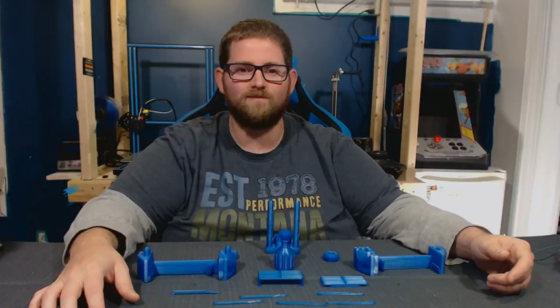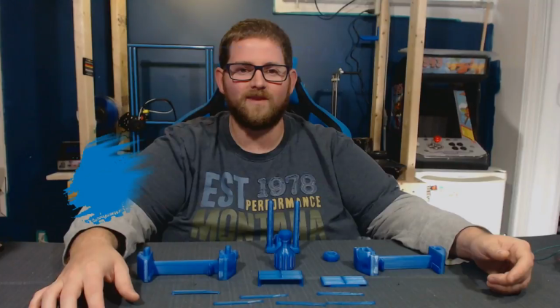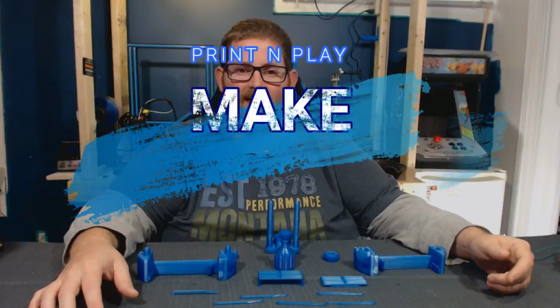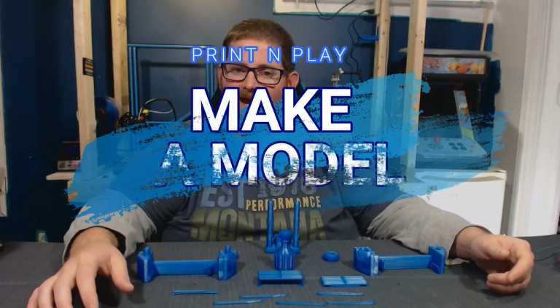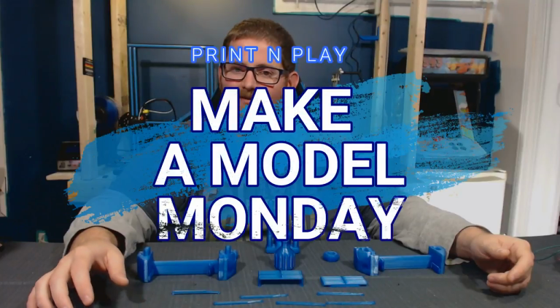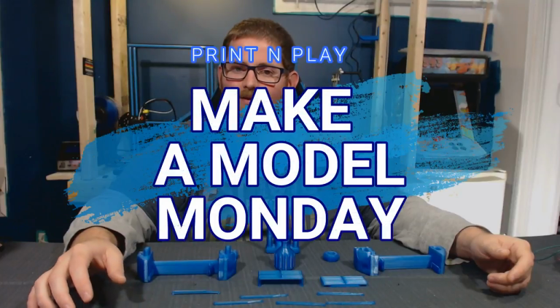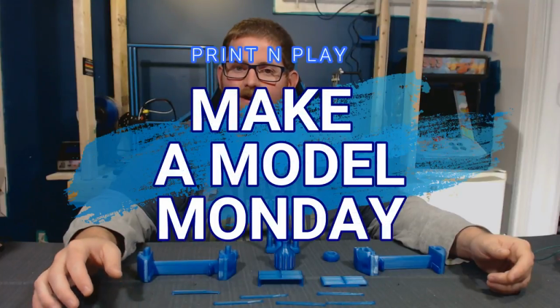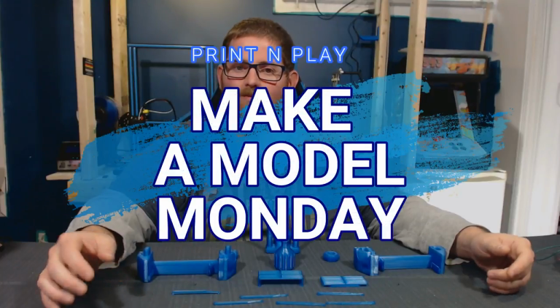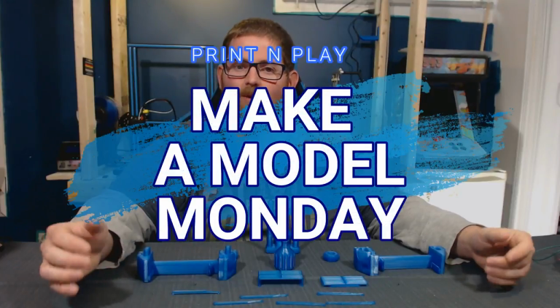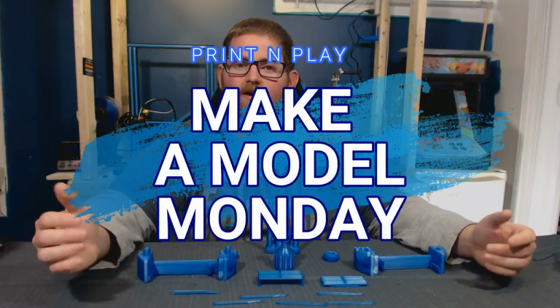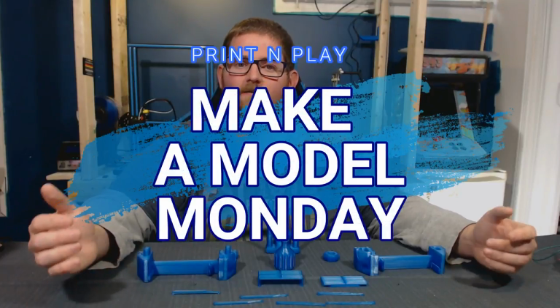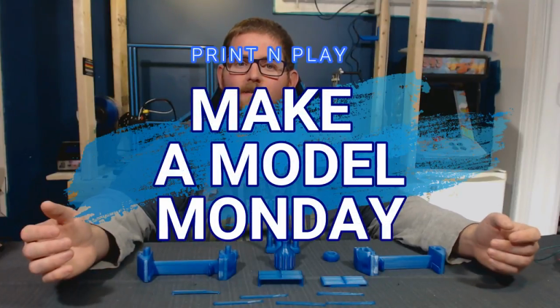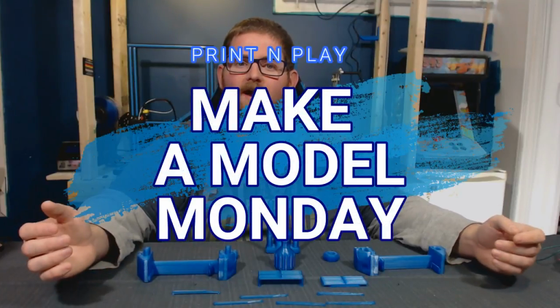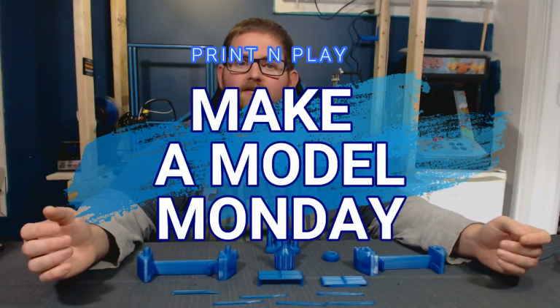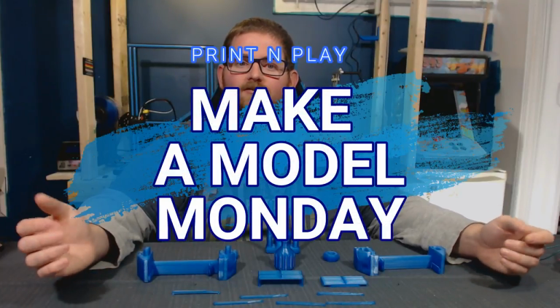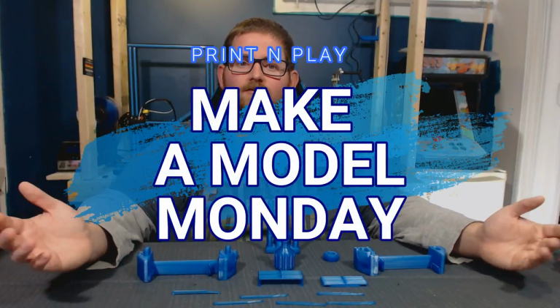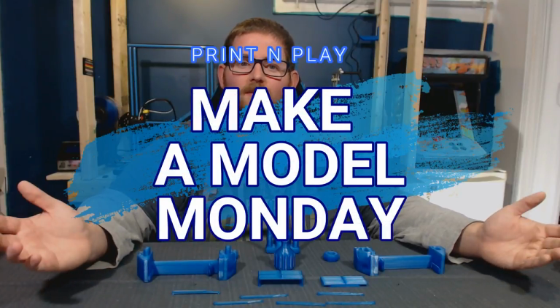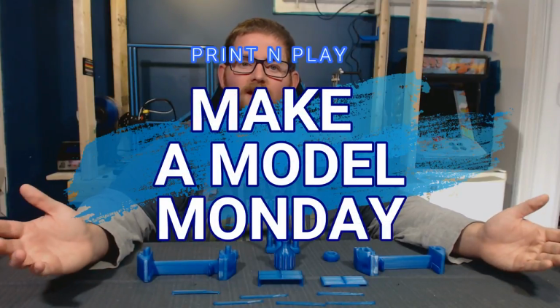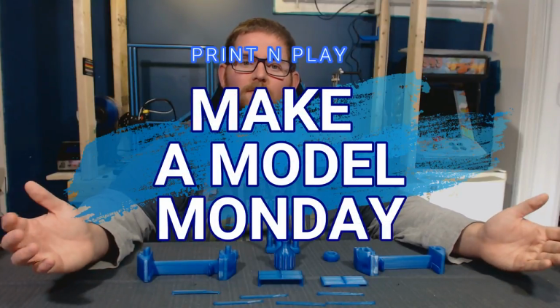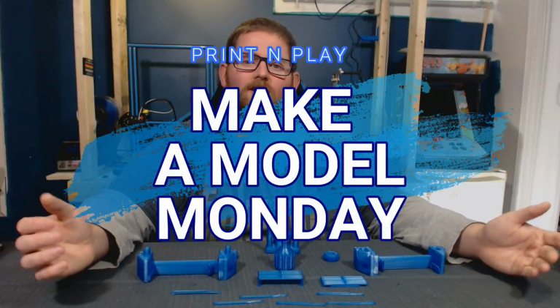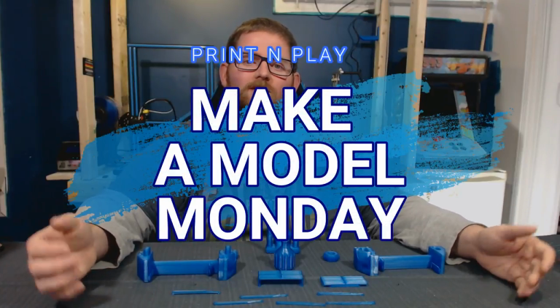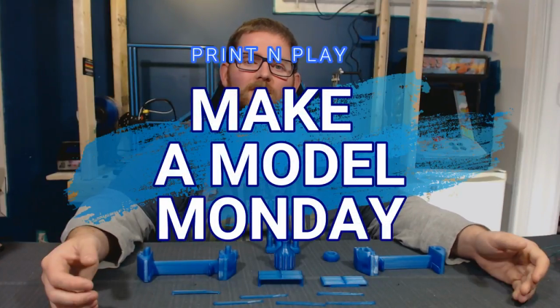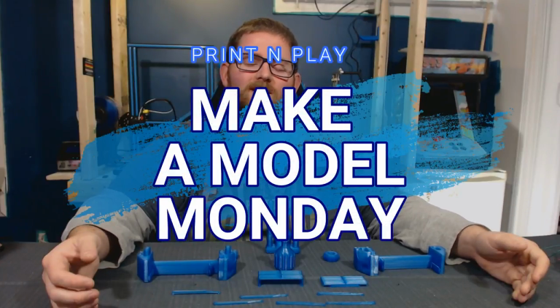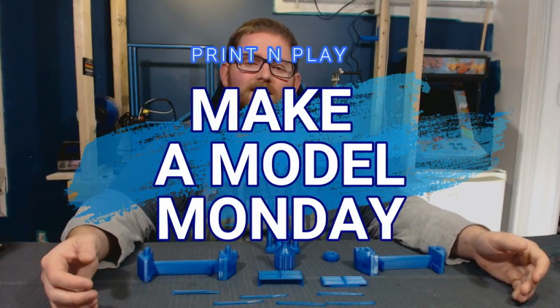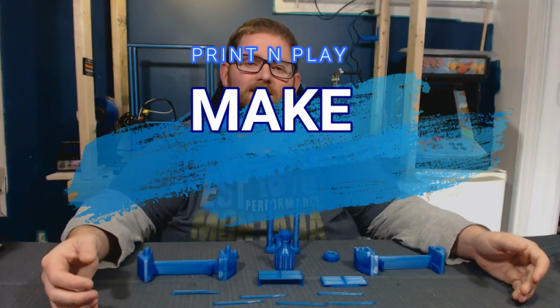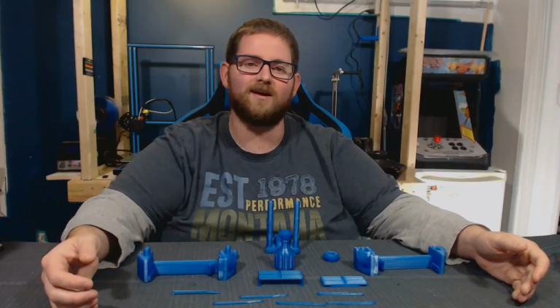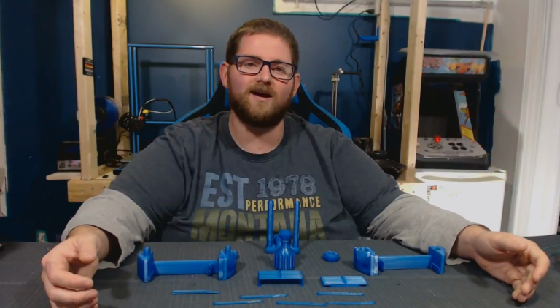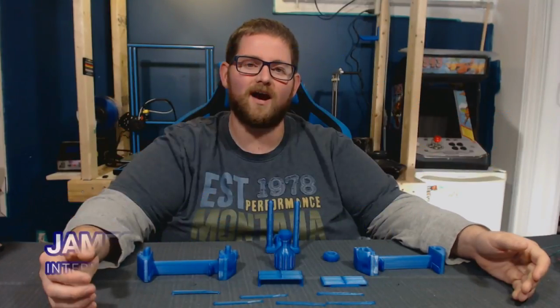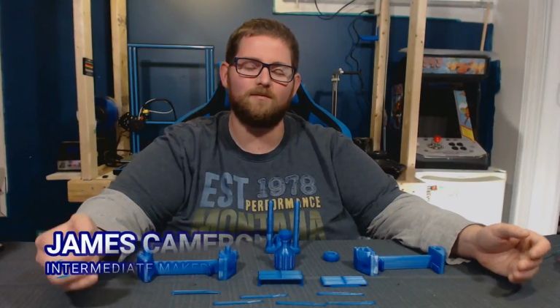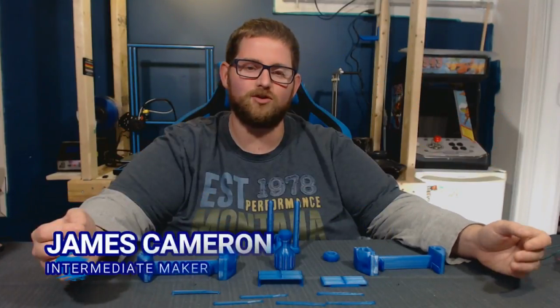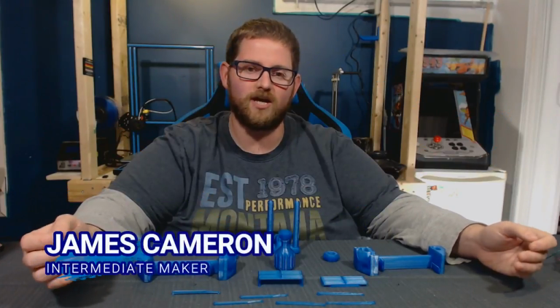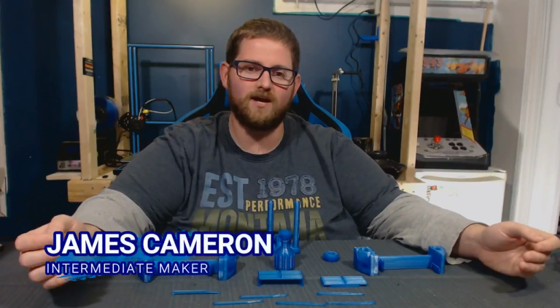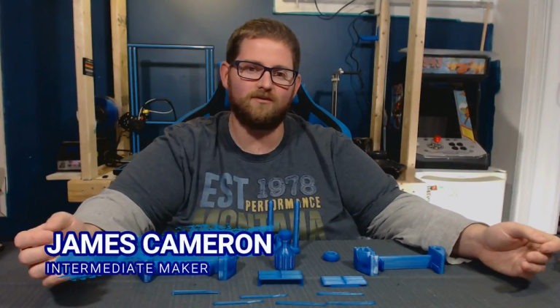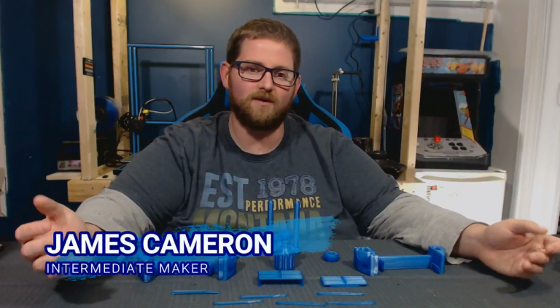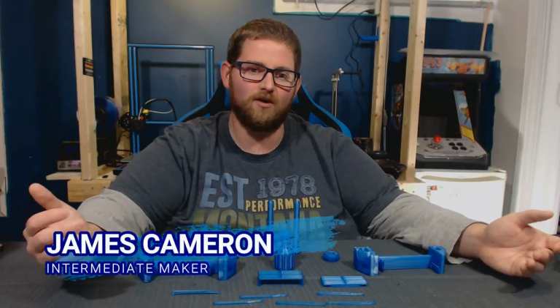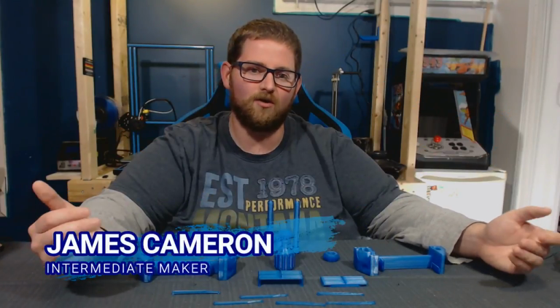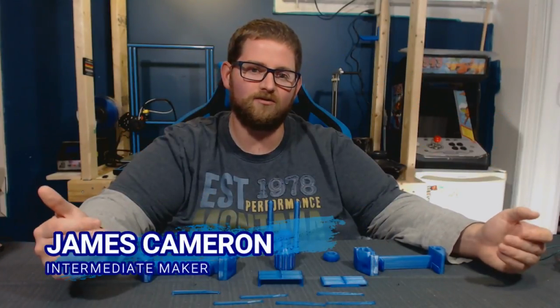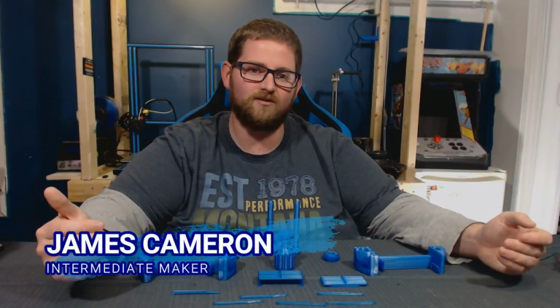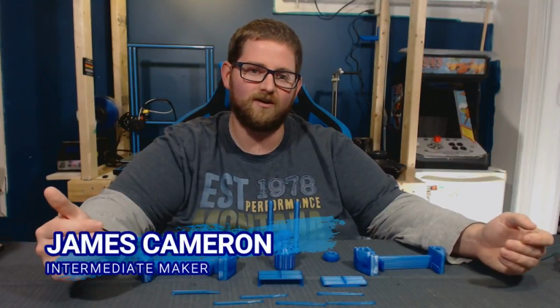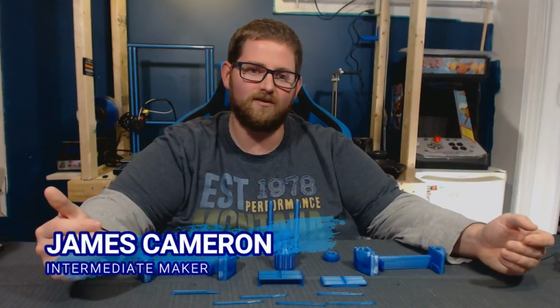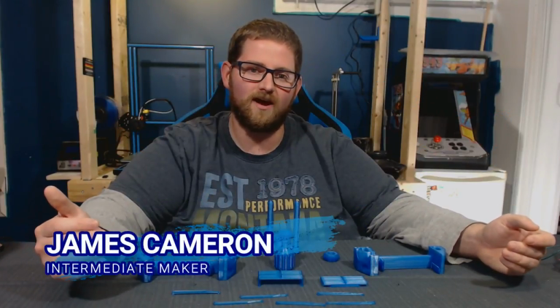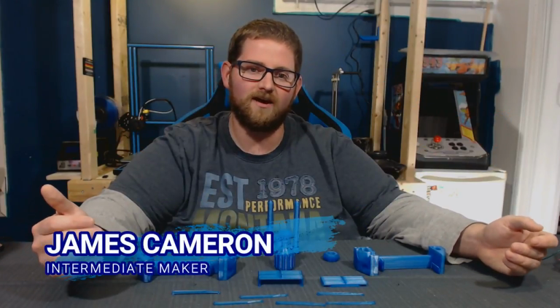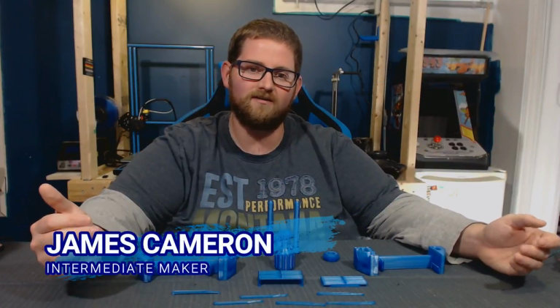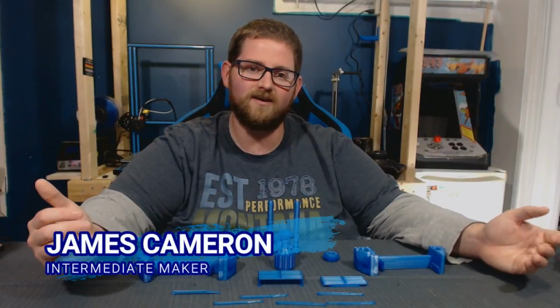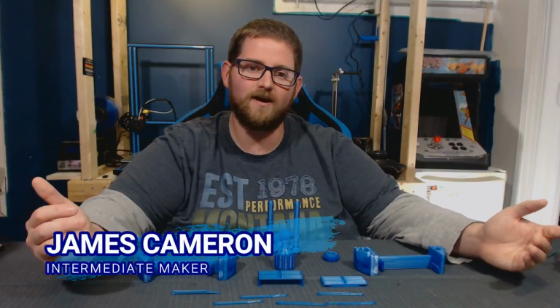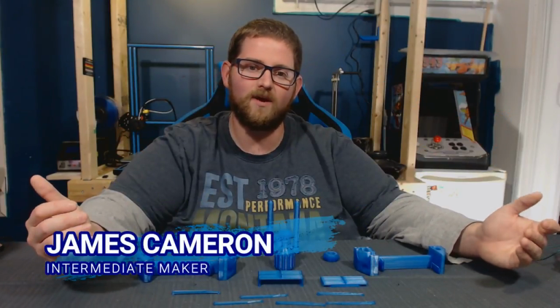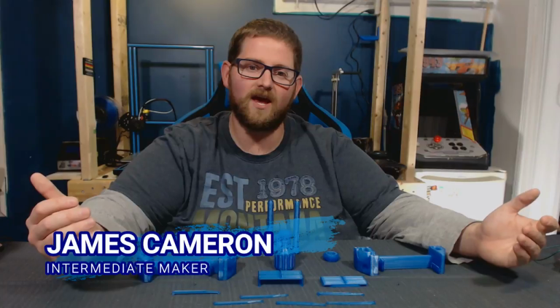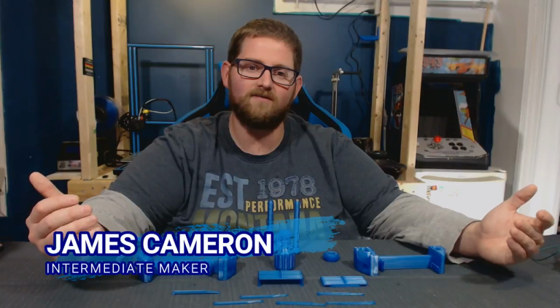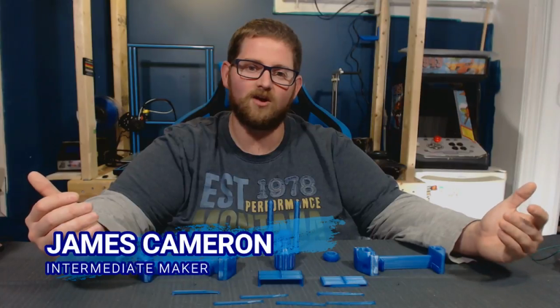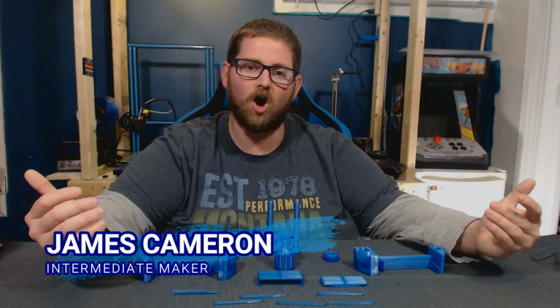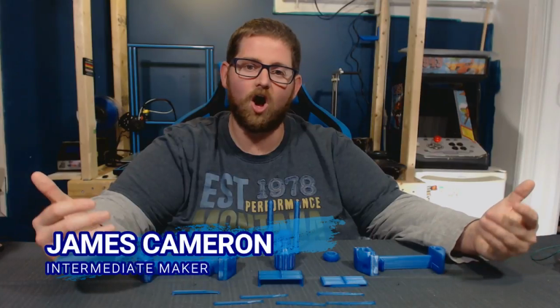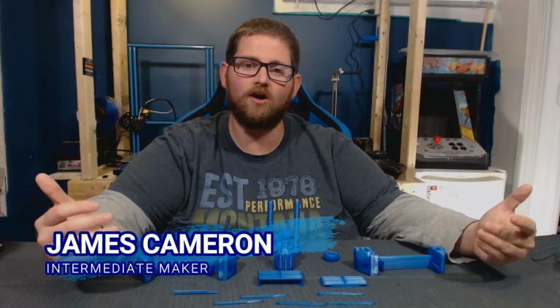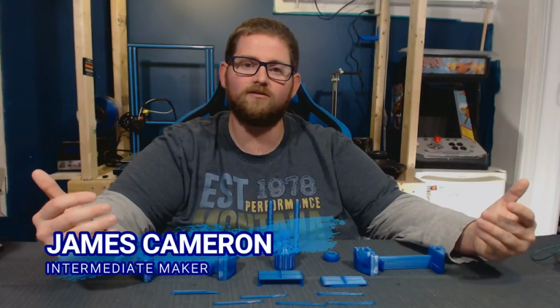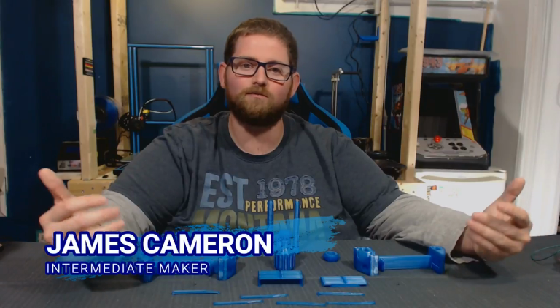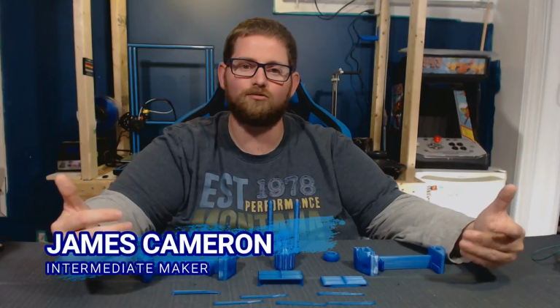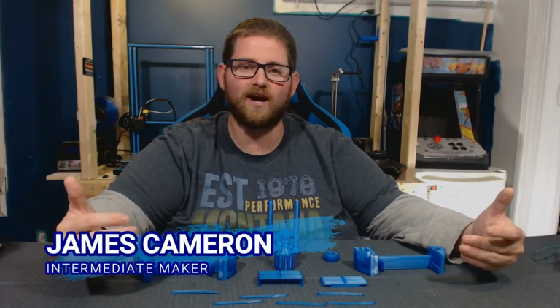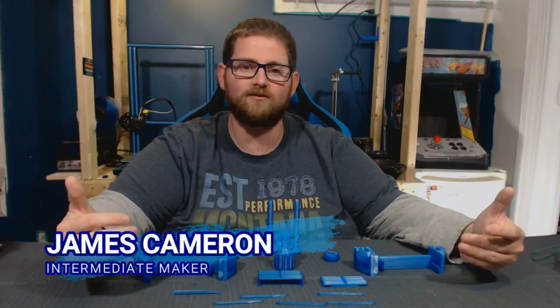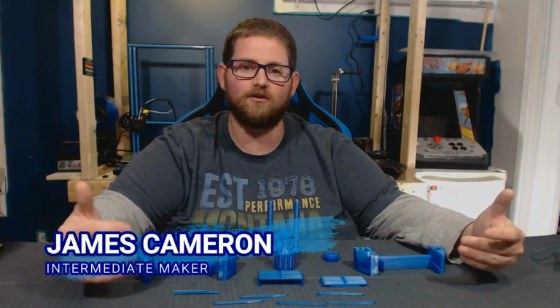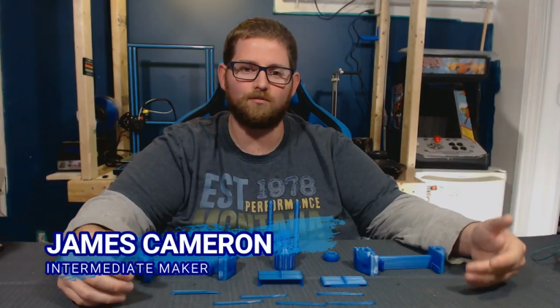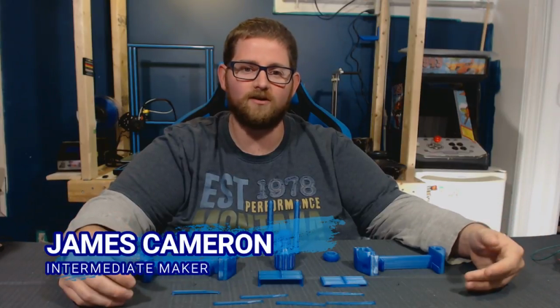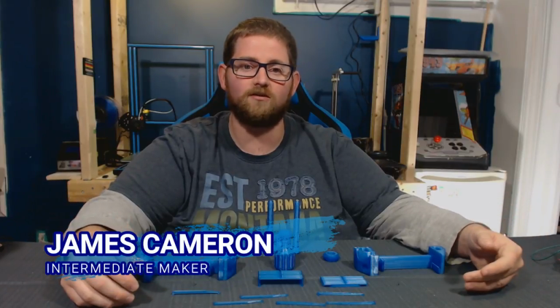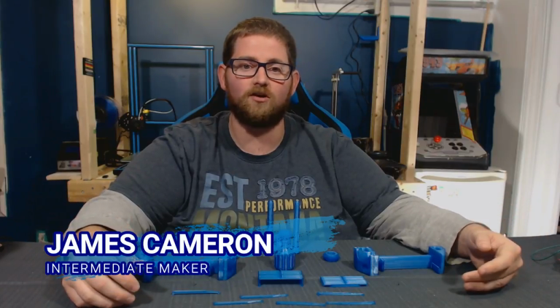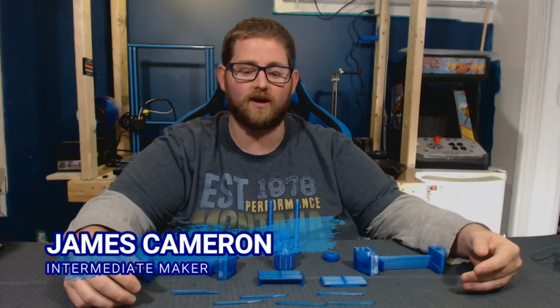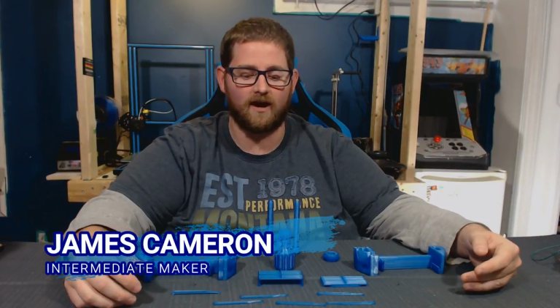Hey everyone, welcome back to Make a Model Monday. I'm James, I'm the host here, and today we have an awesome practical print to look at.